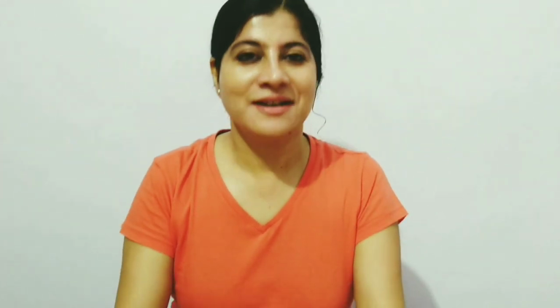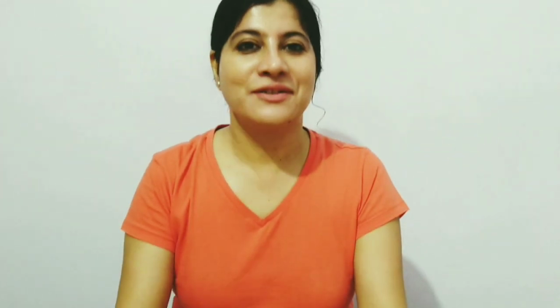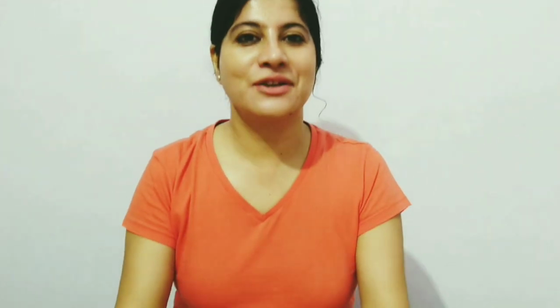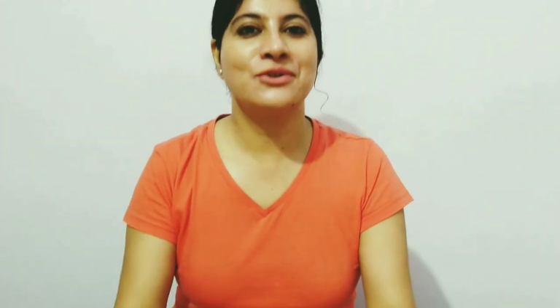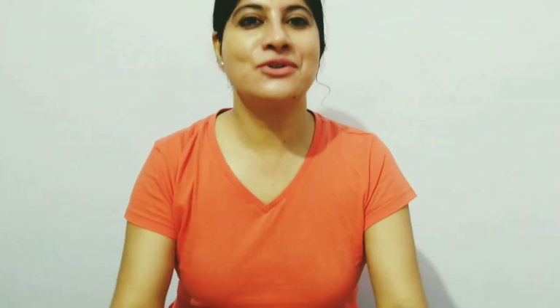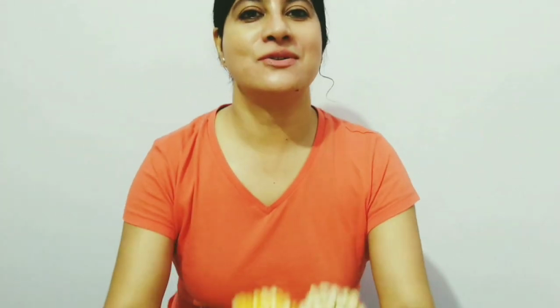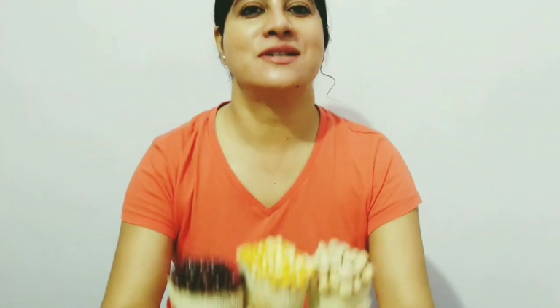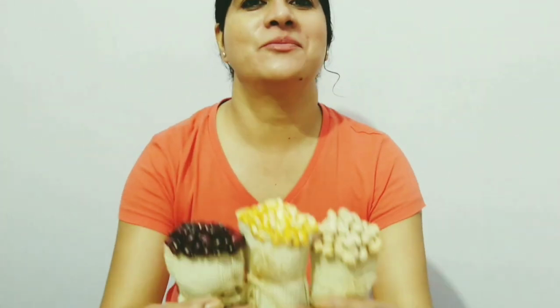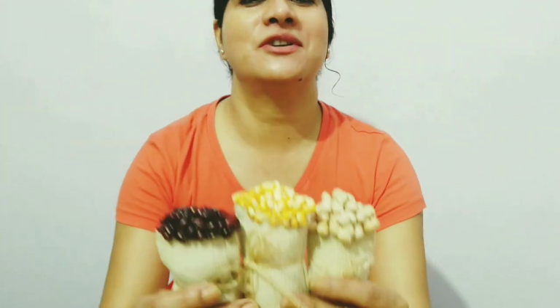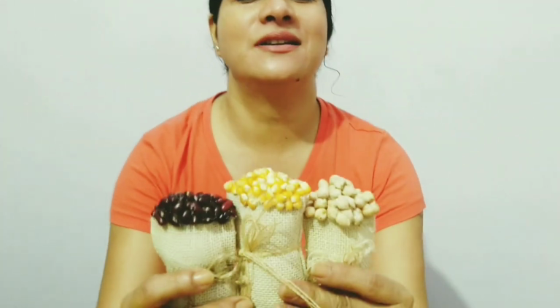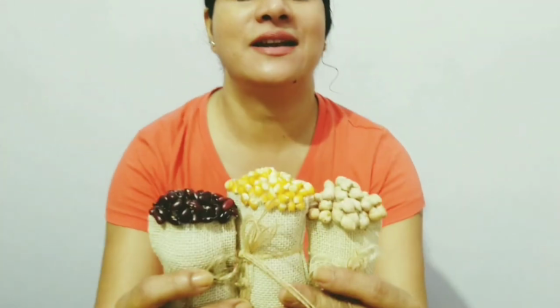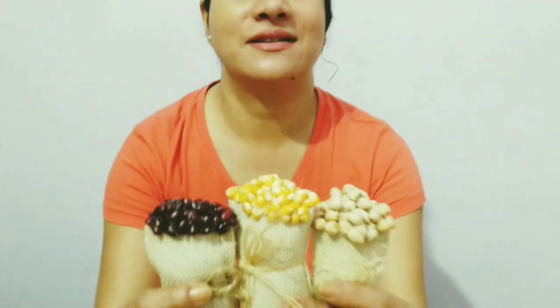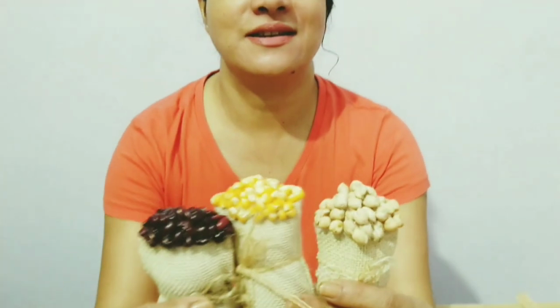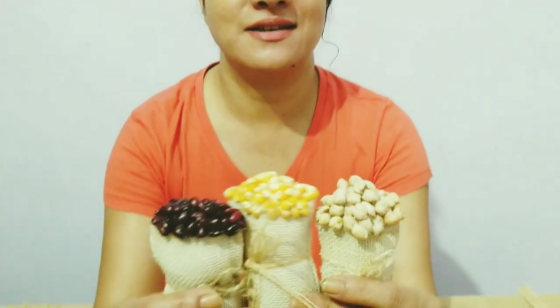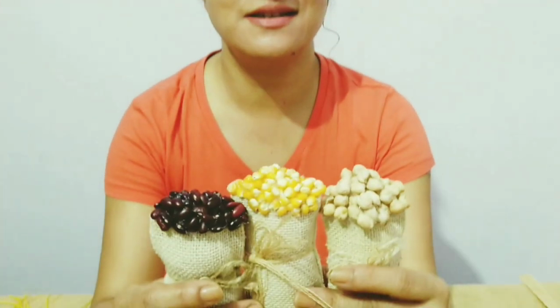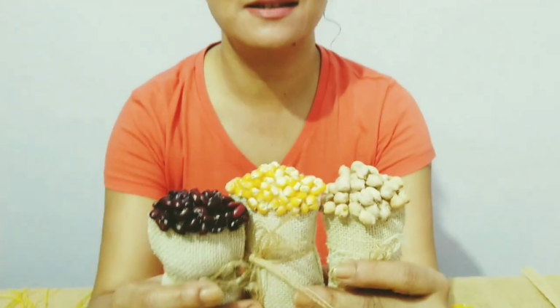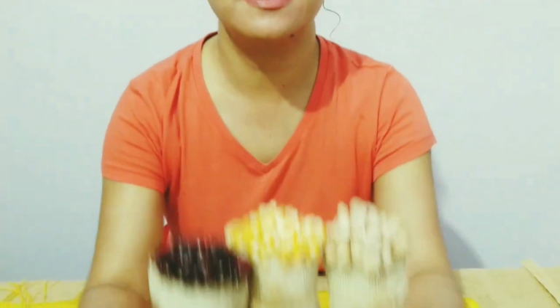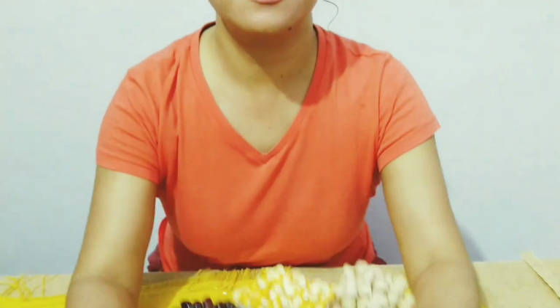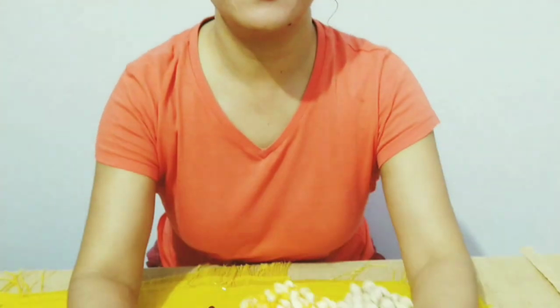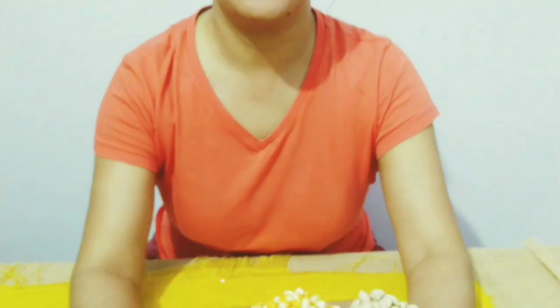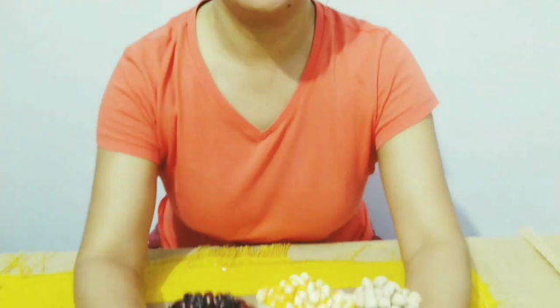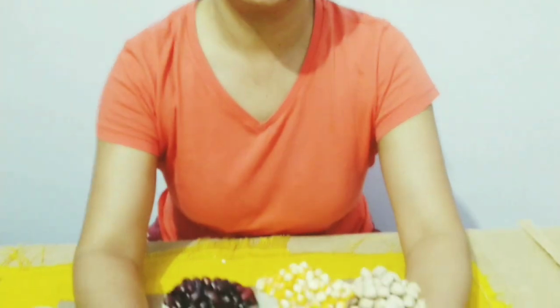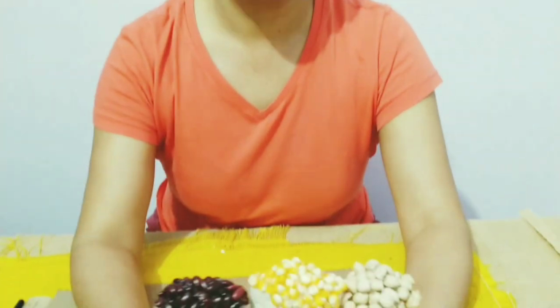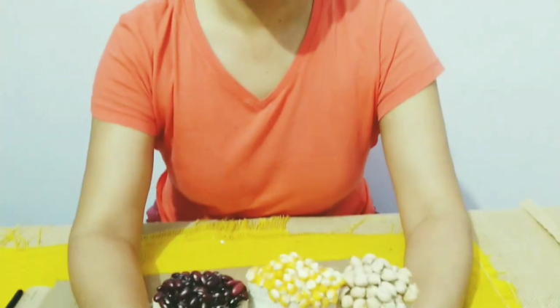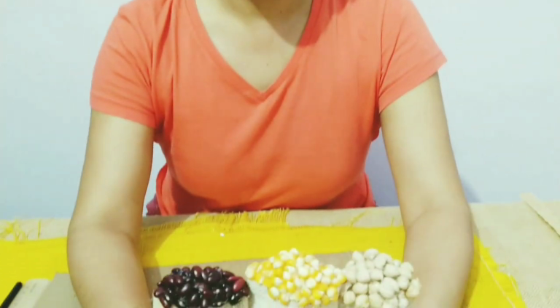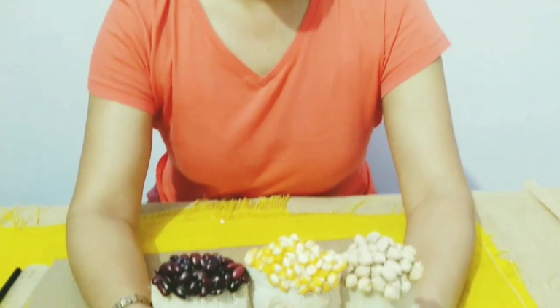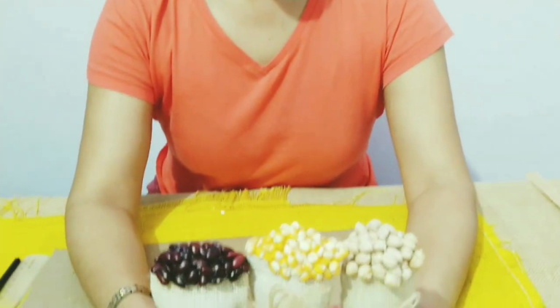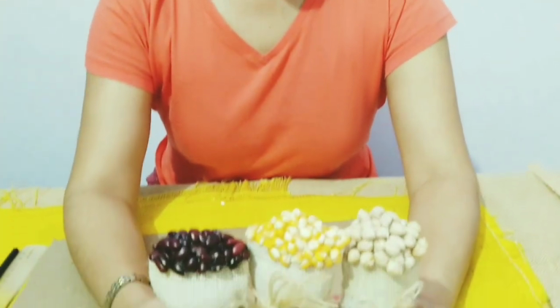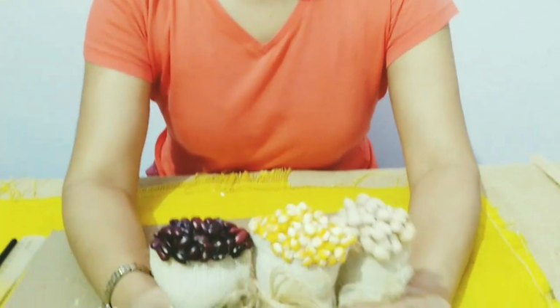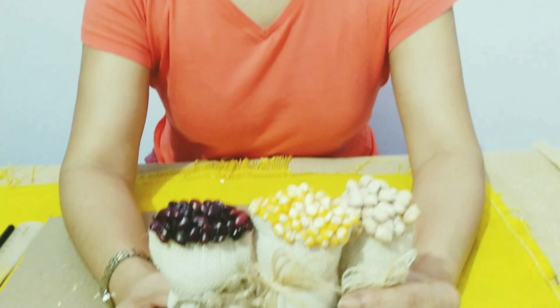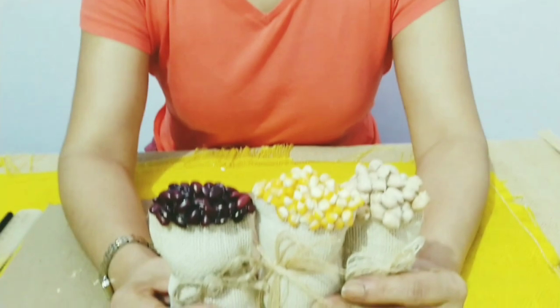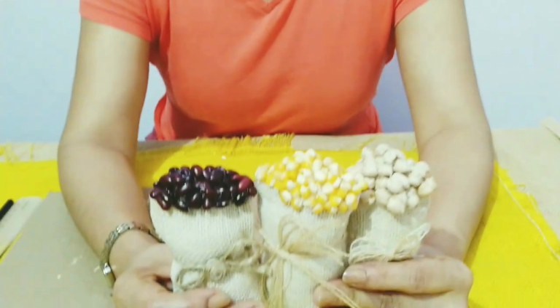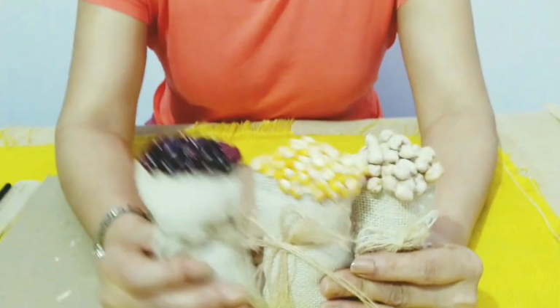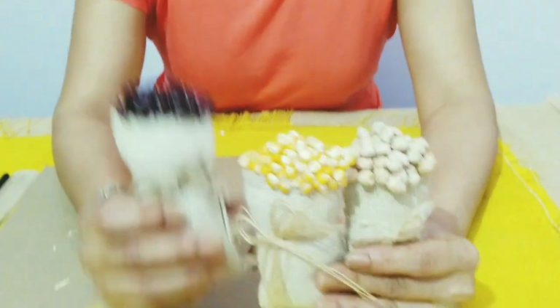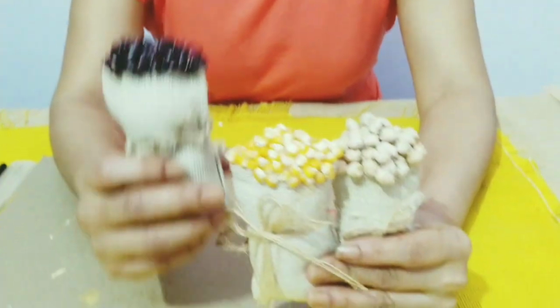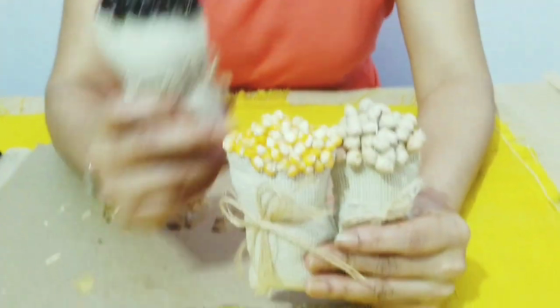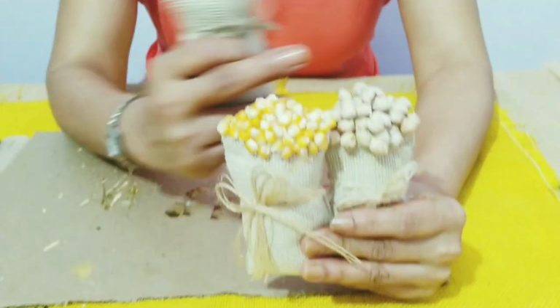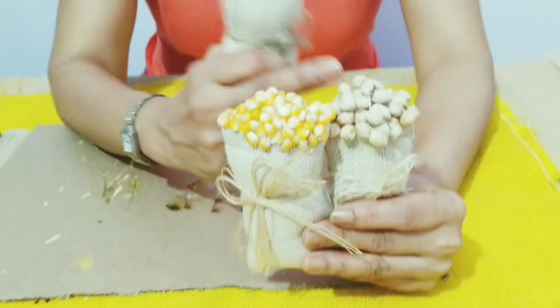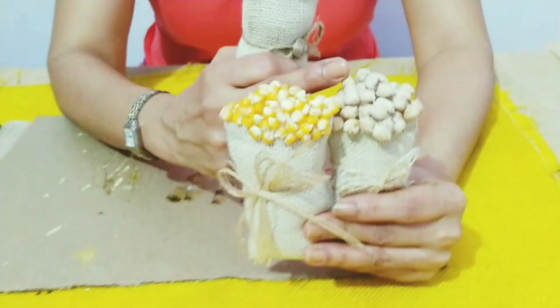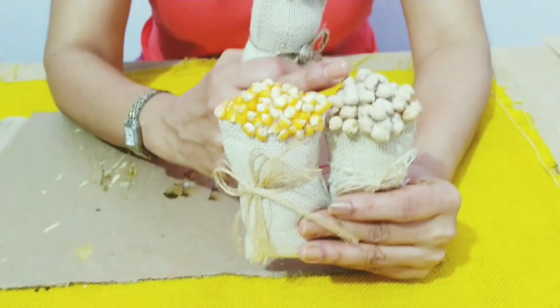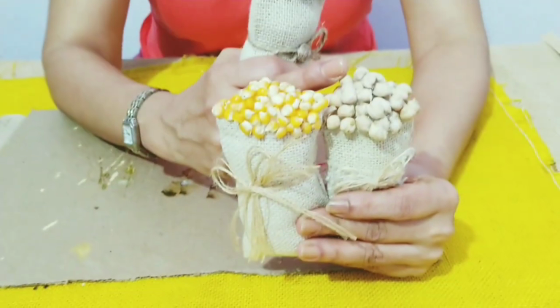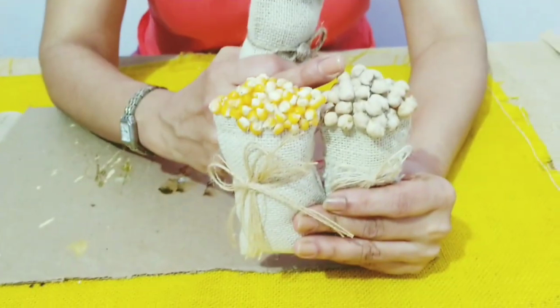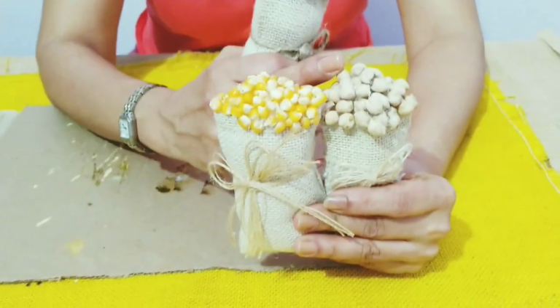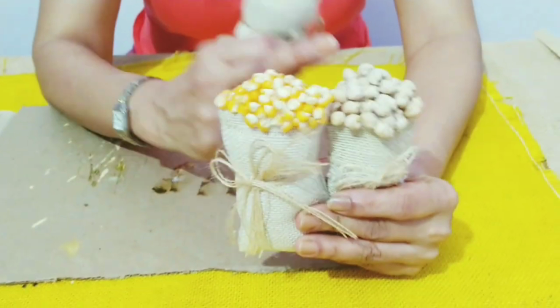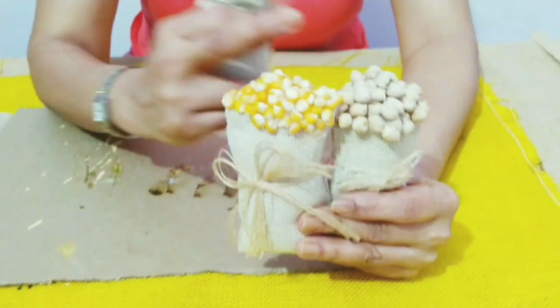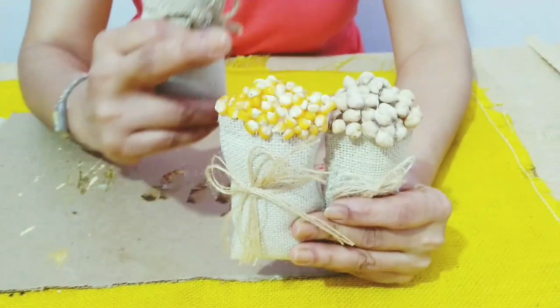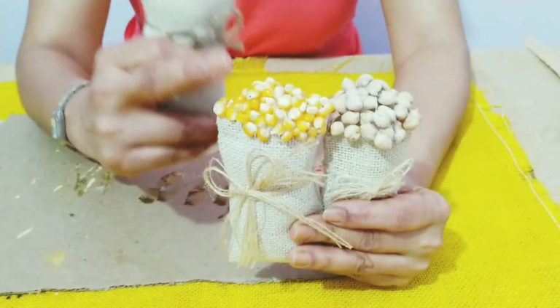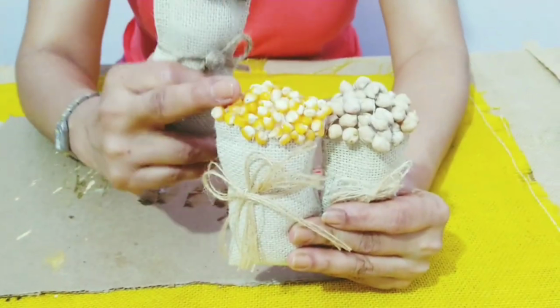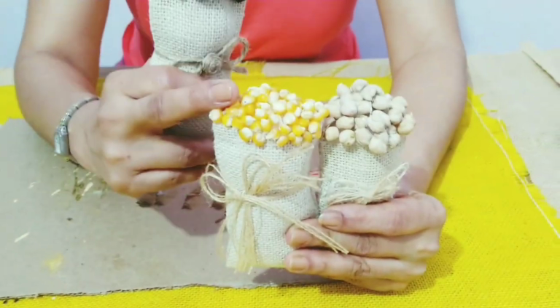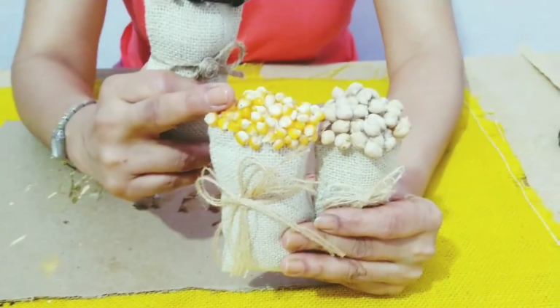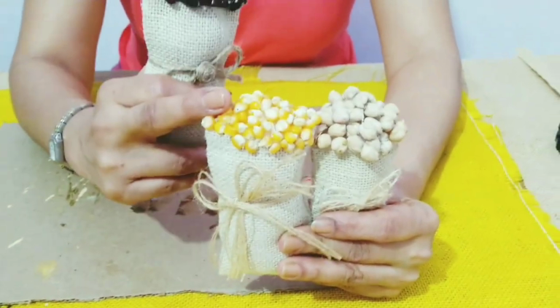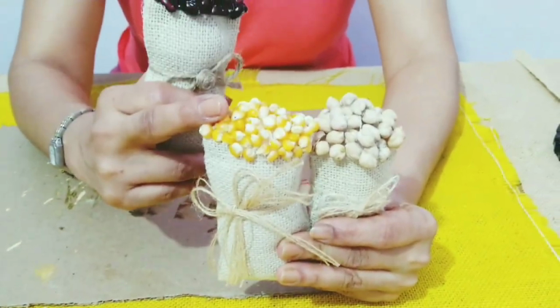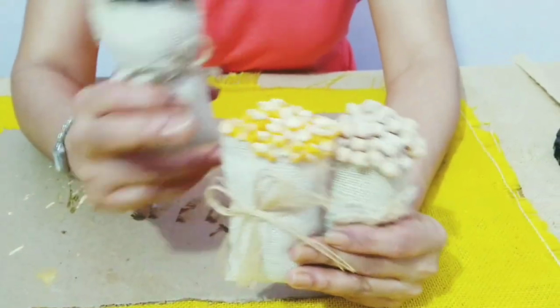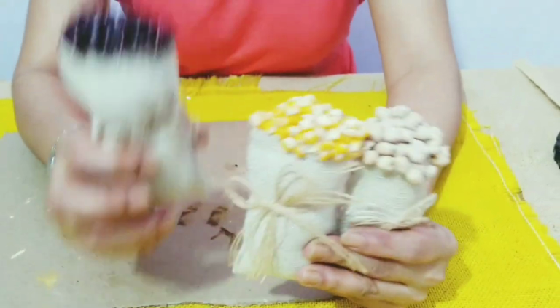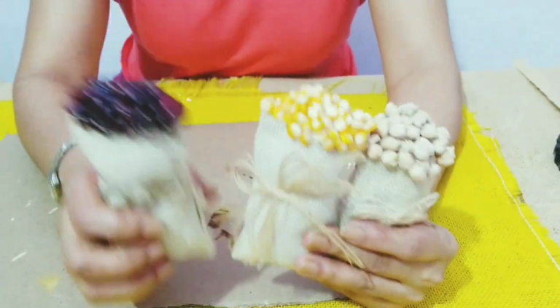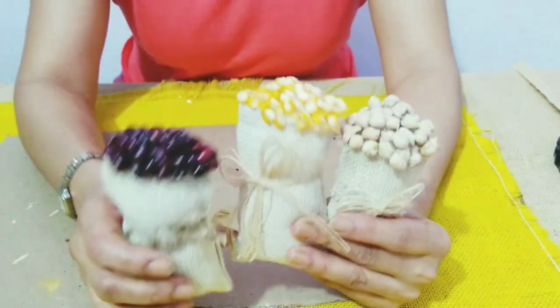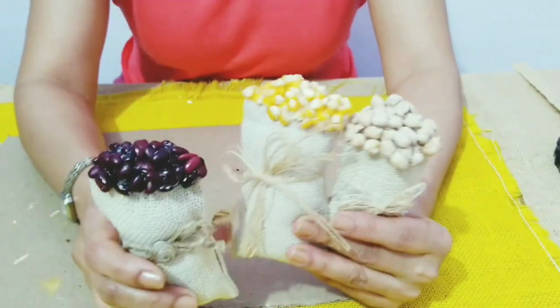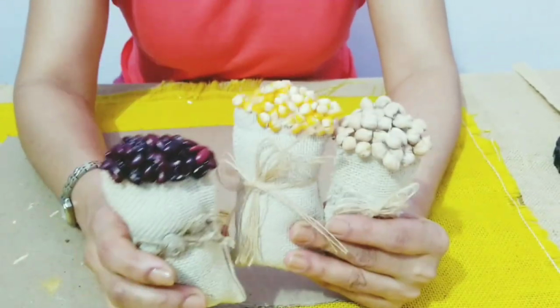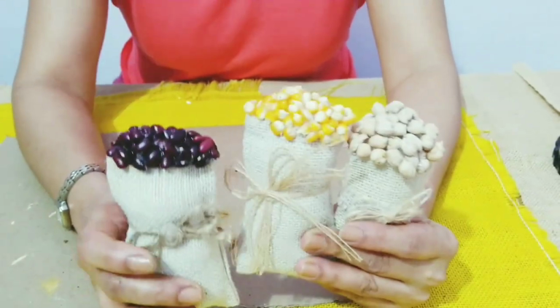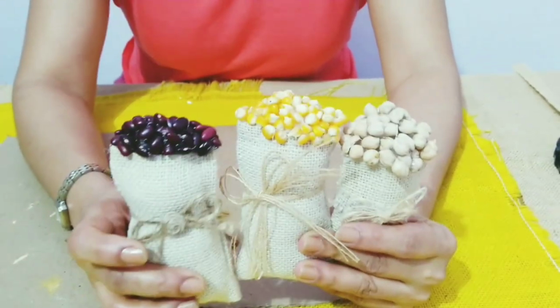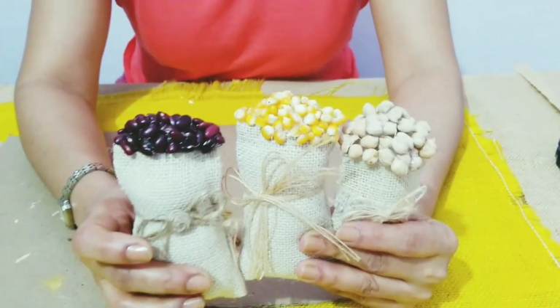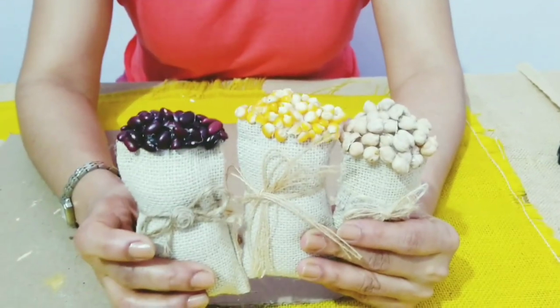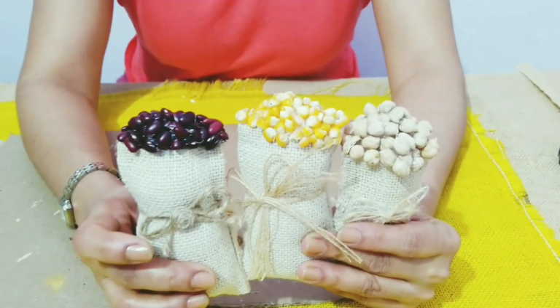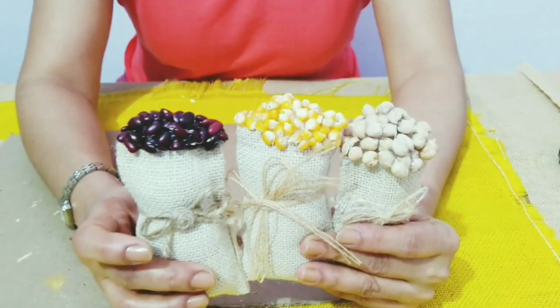They're going to look something like this. I've used chickpea here, corn here, and red kidney bean here.